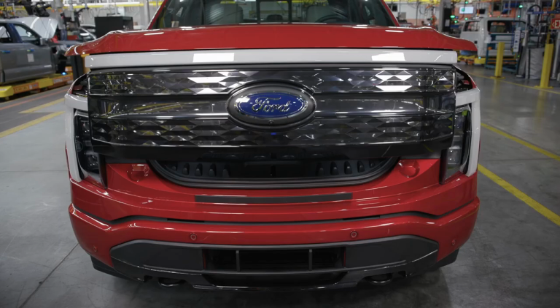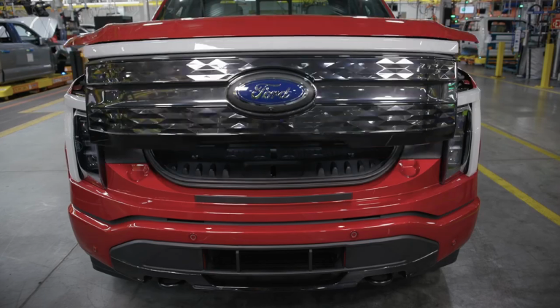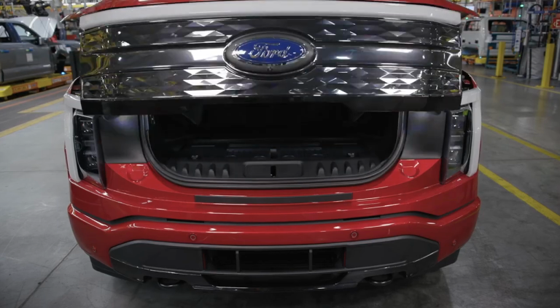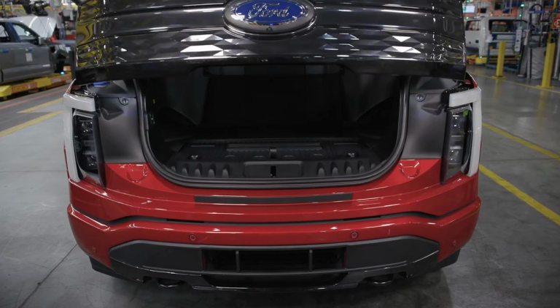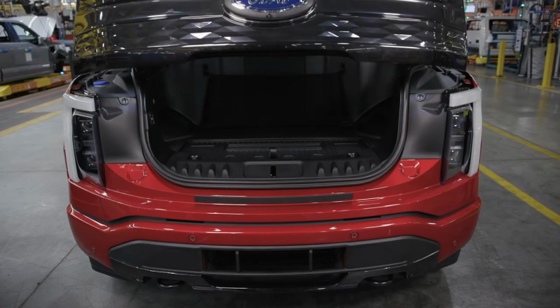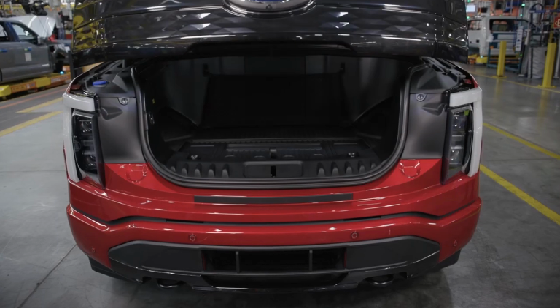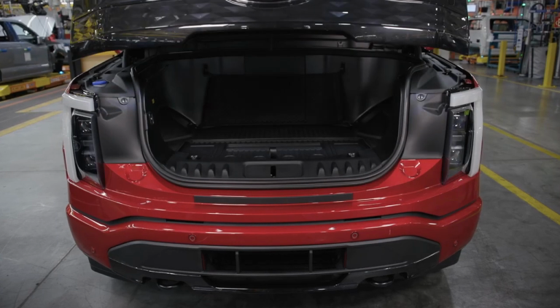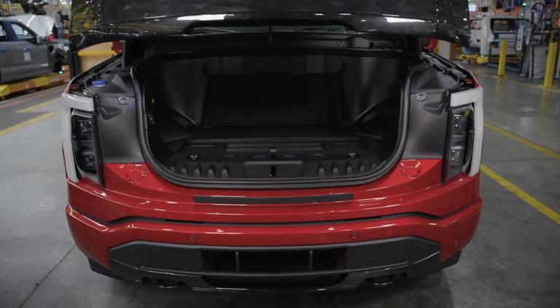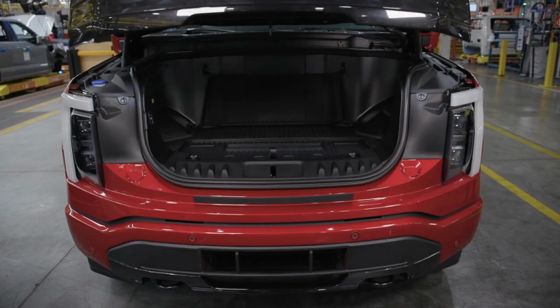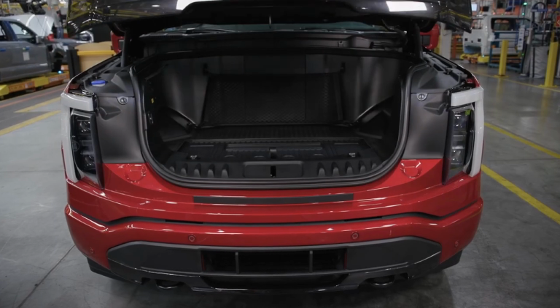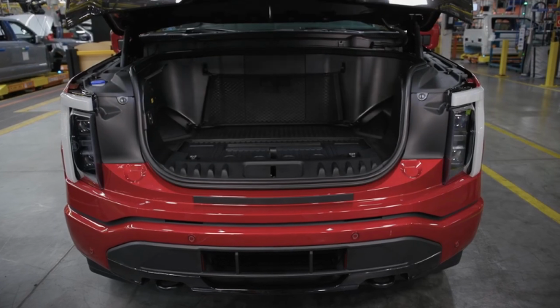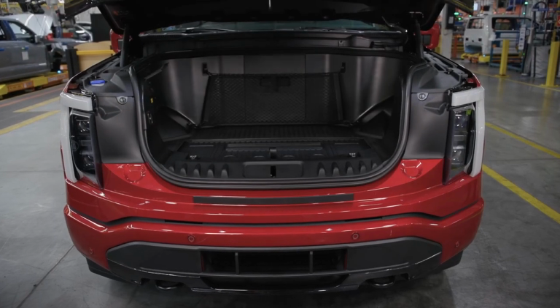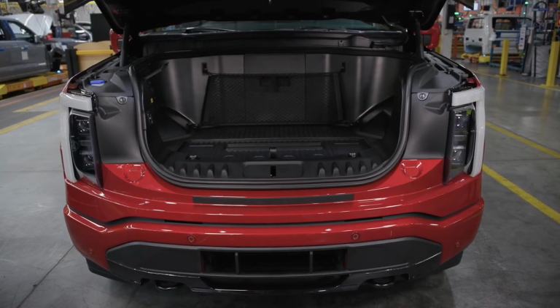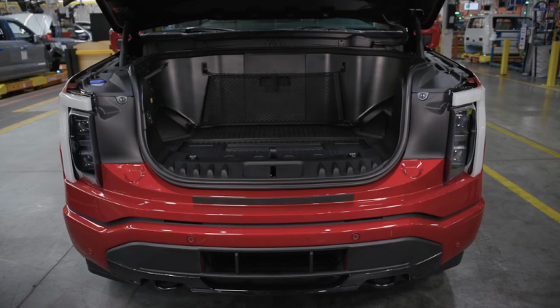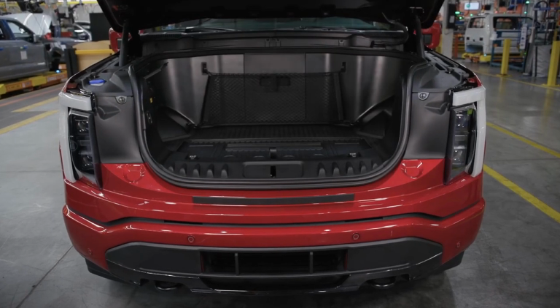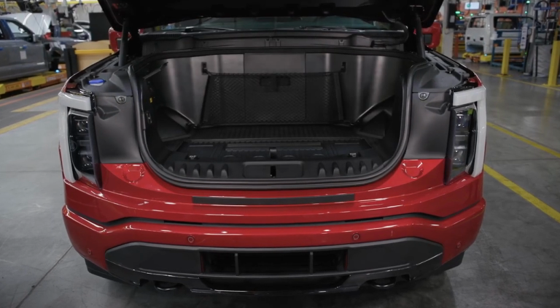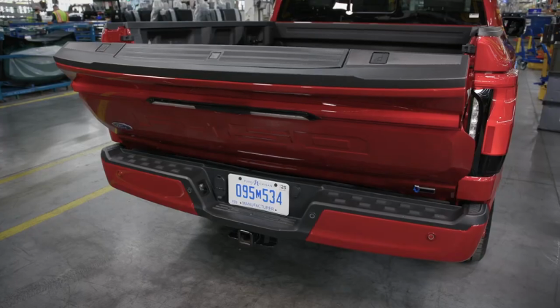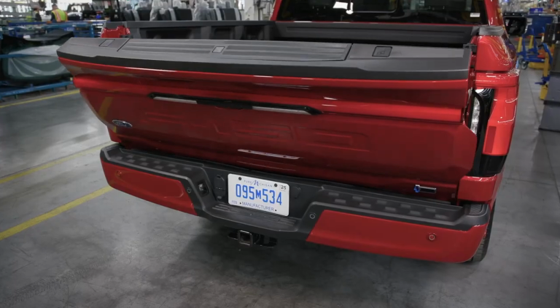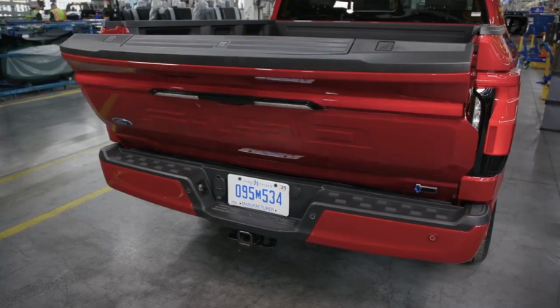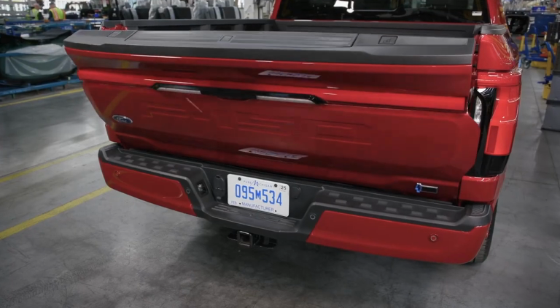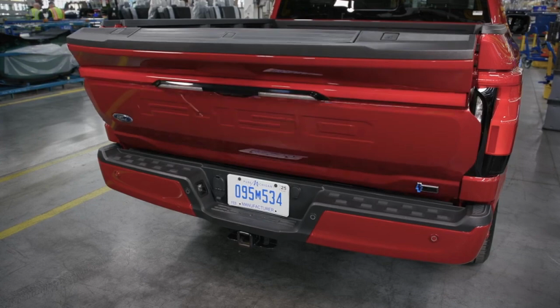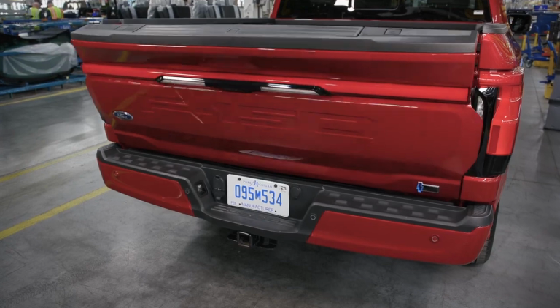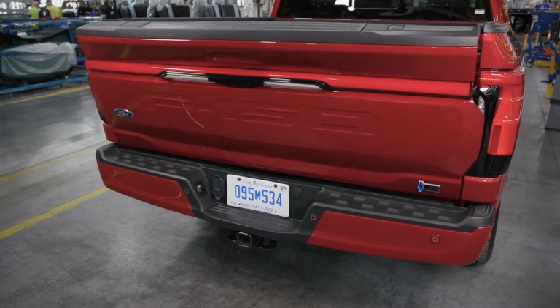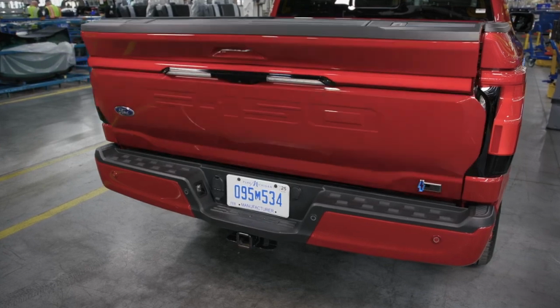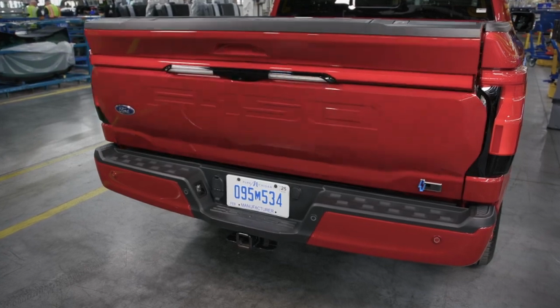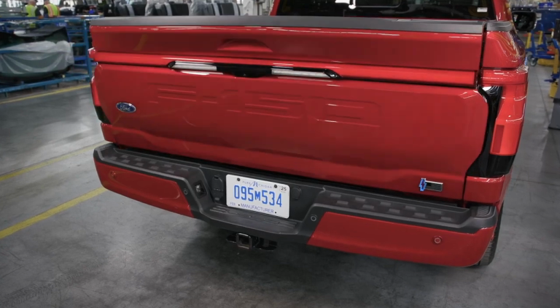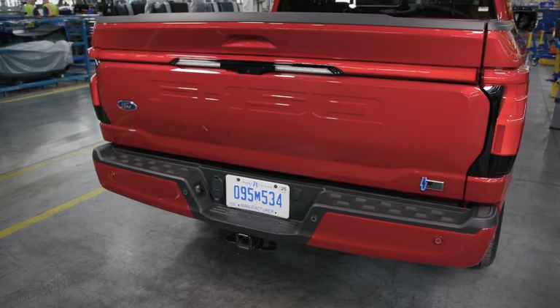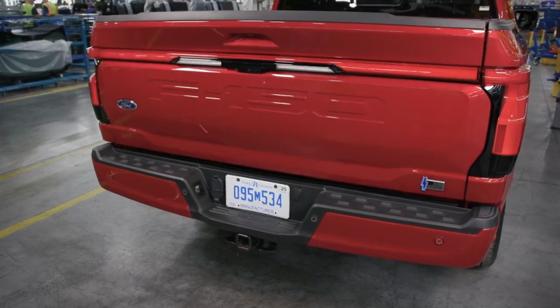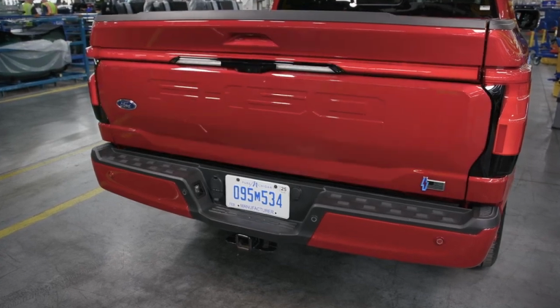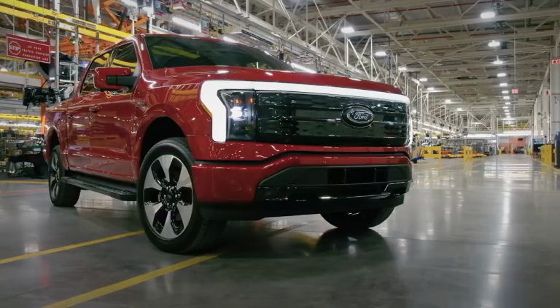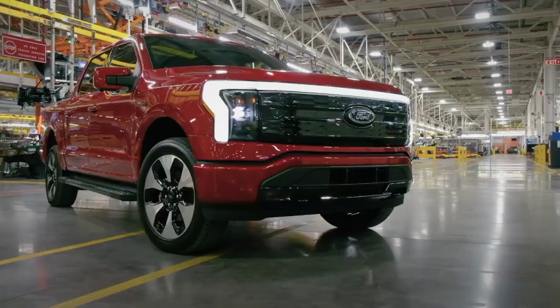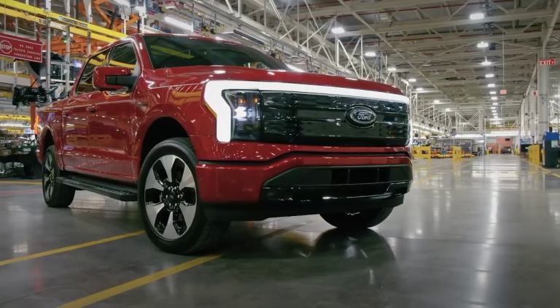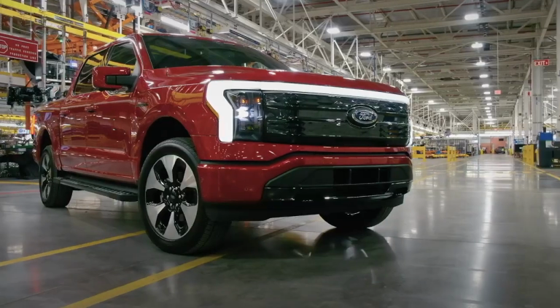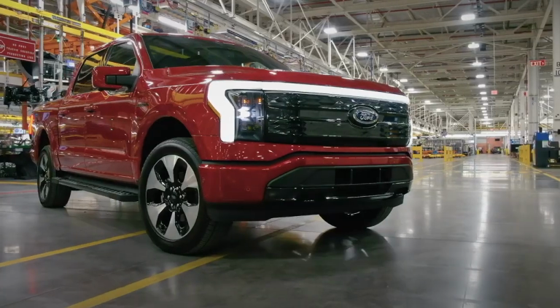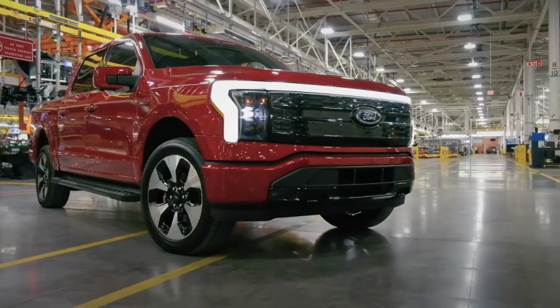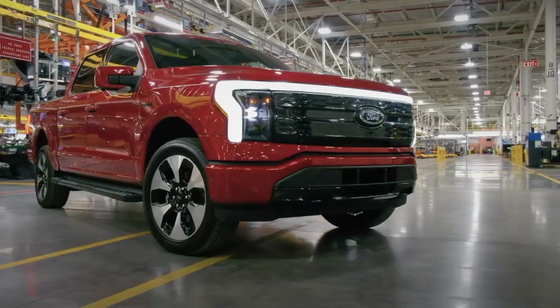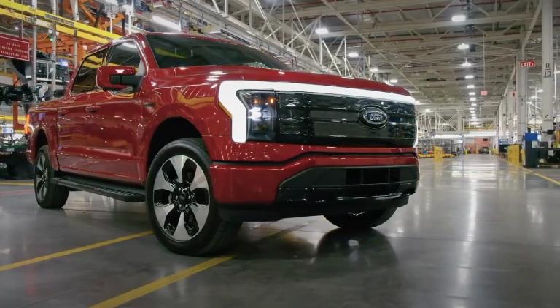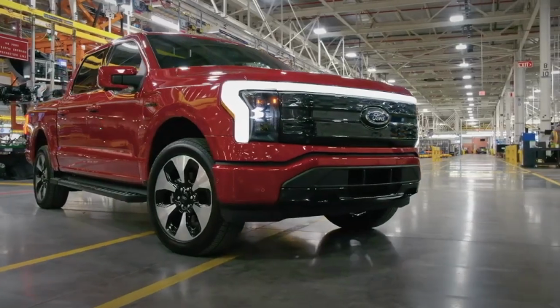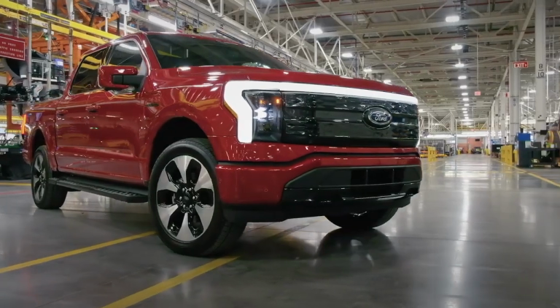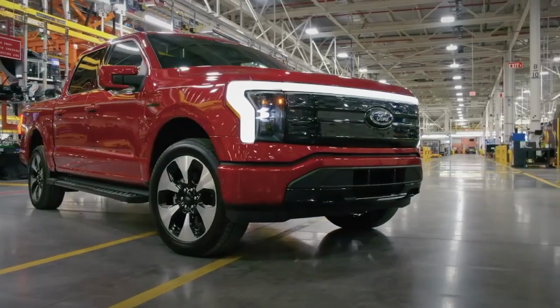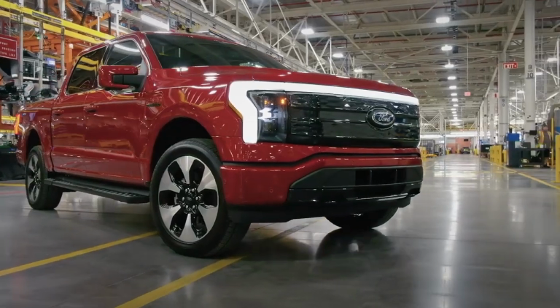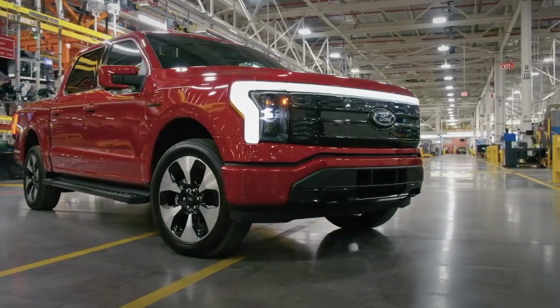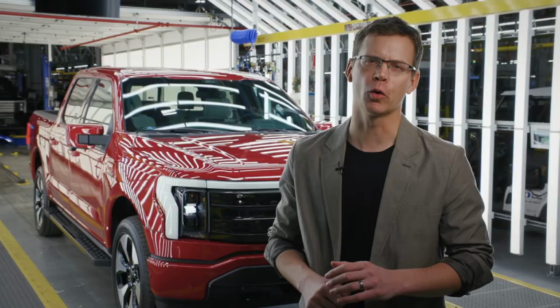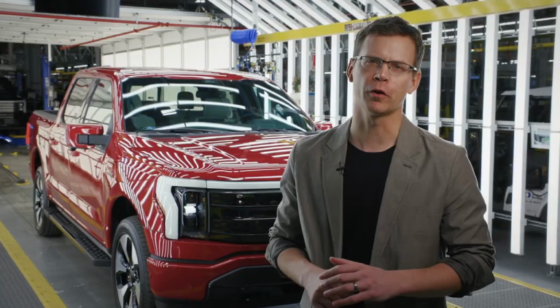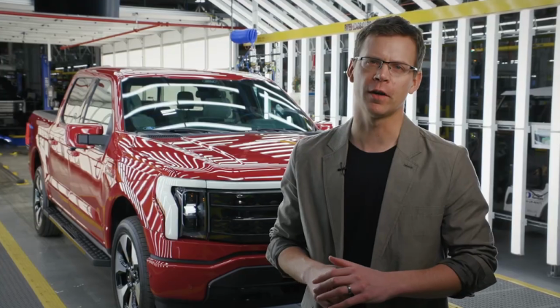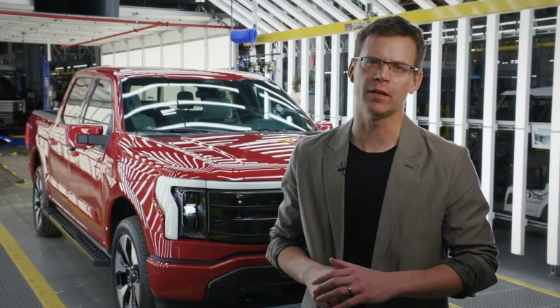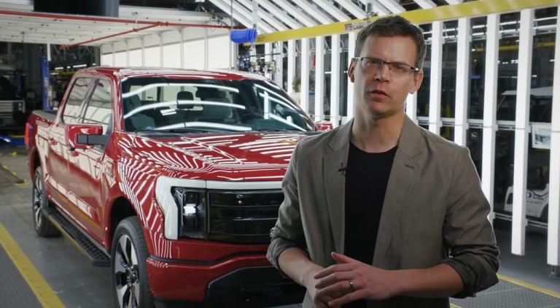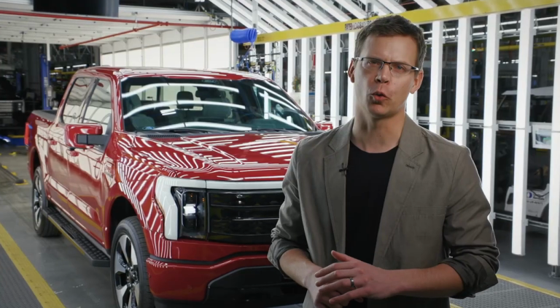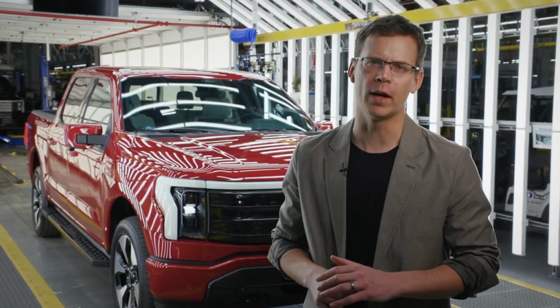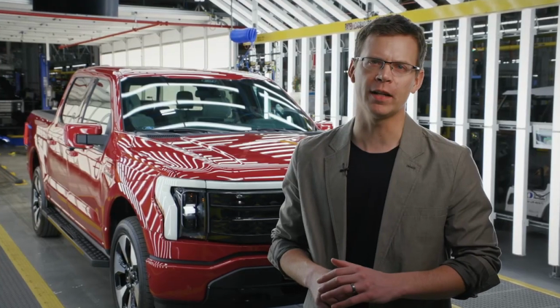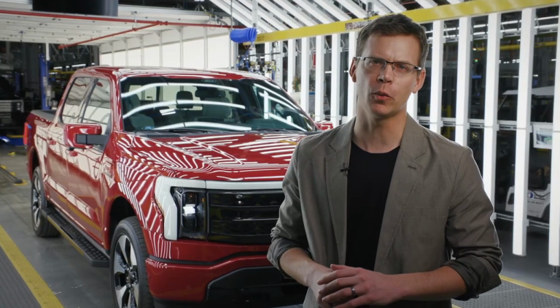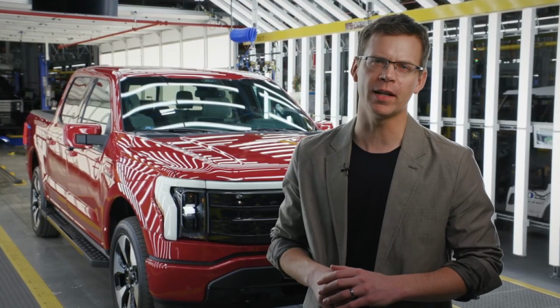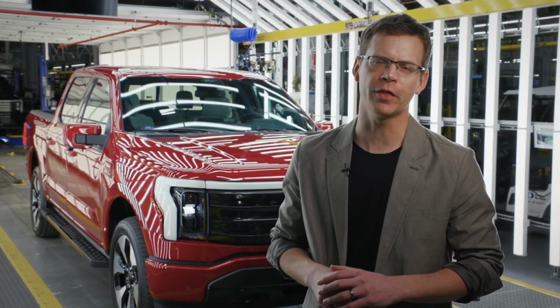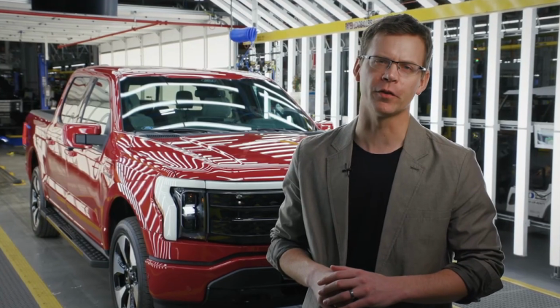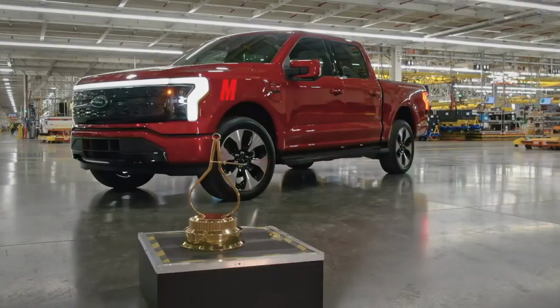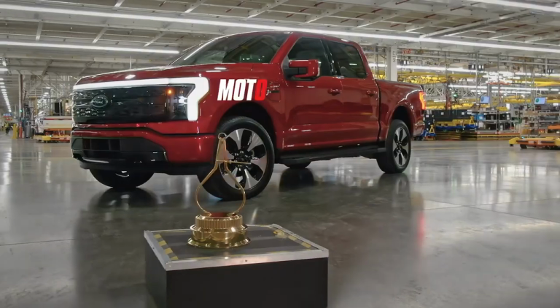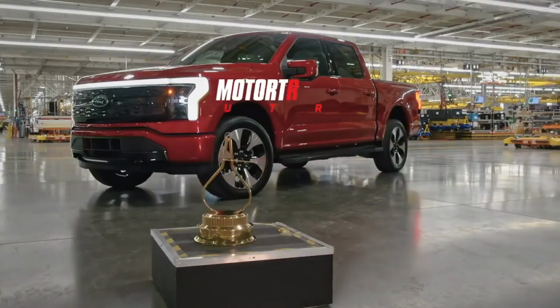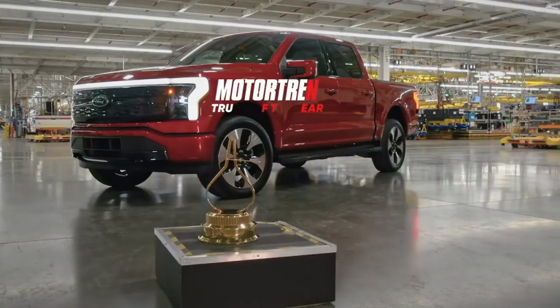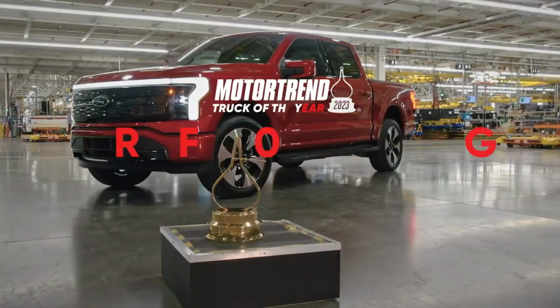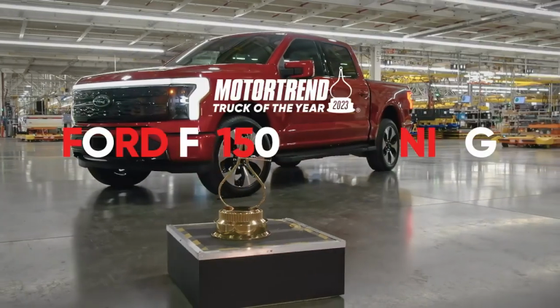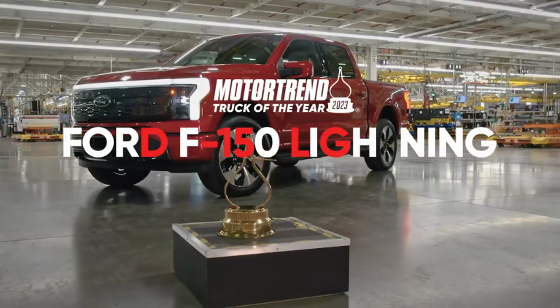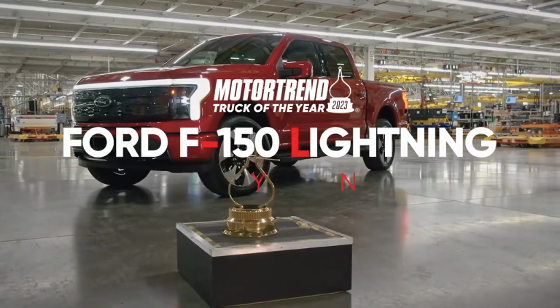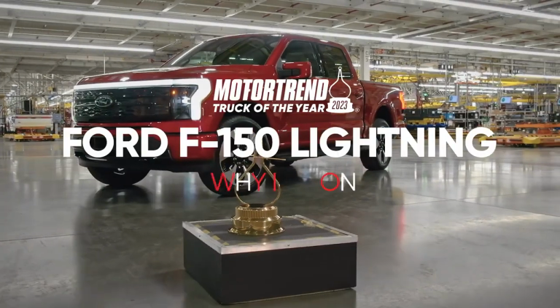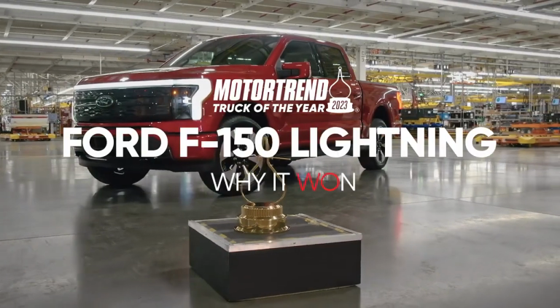Radically different, yet instantly familiar, the Ford F-150 Lightning is Motor Trend's 2023 Truck of the Year.